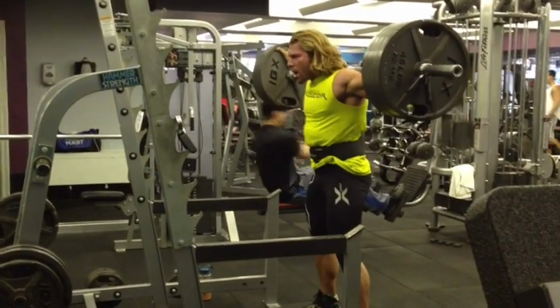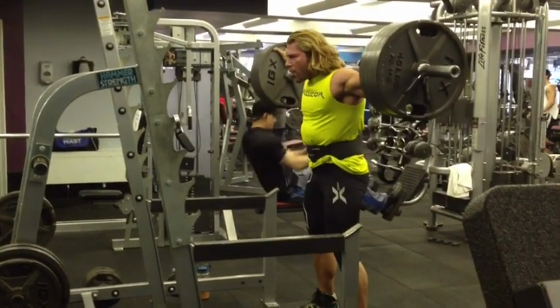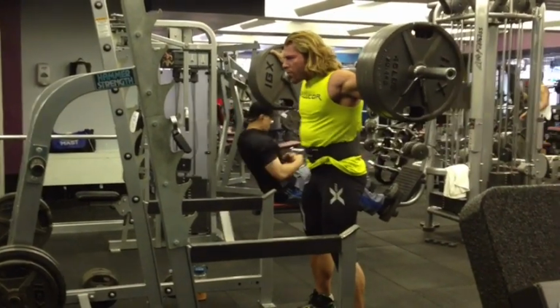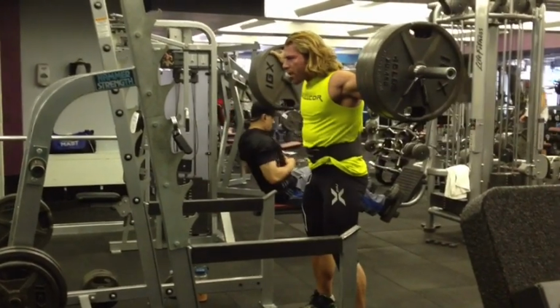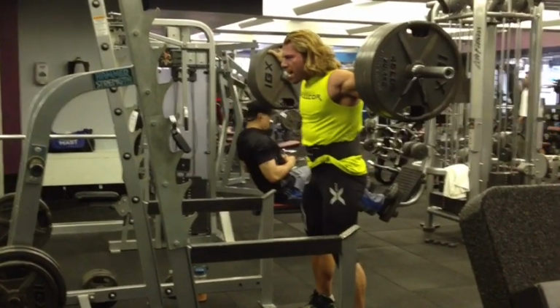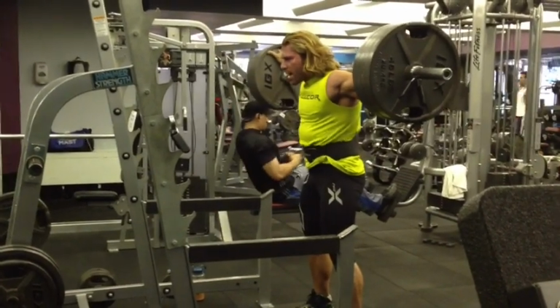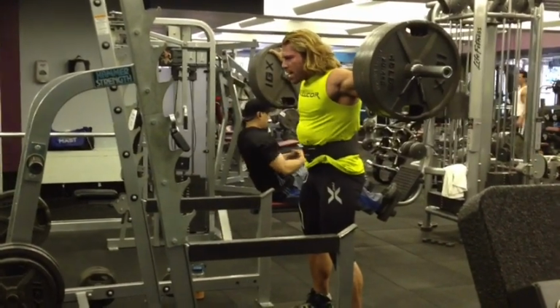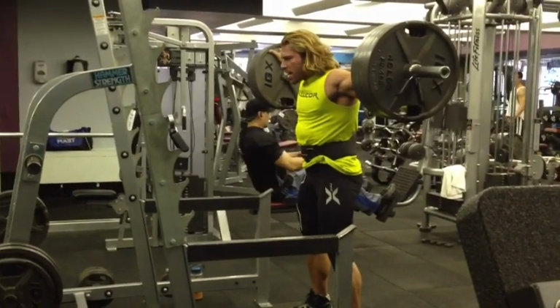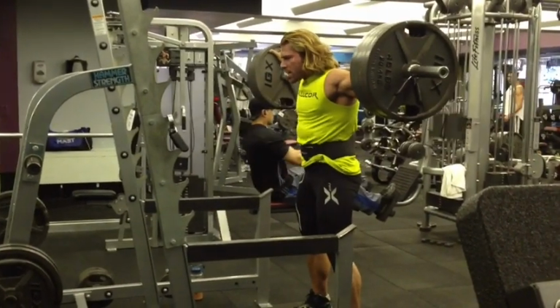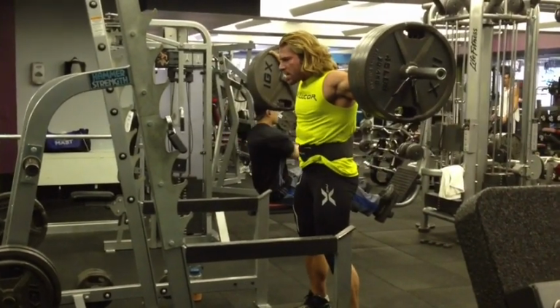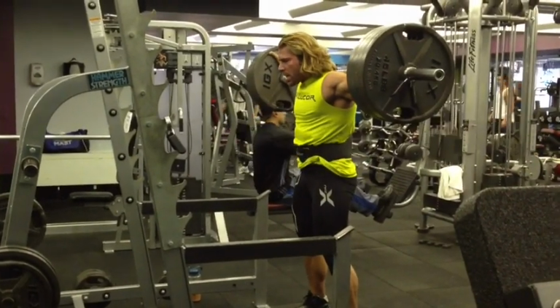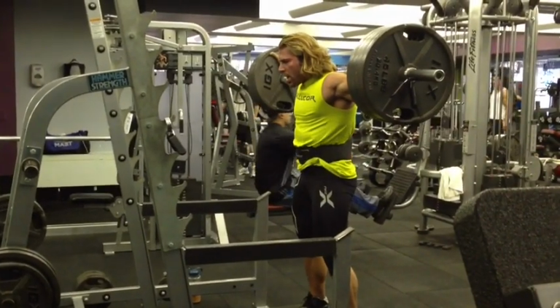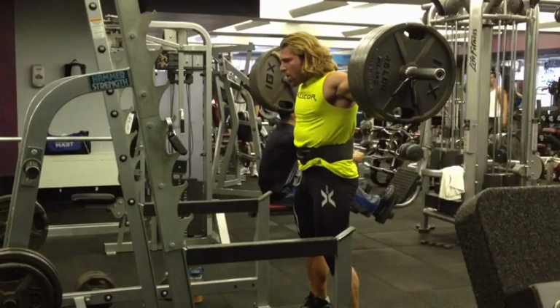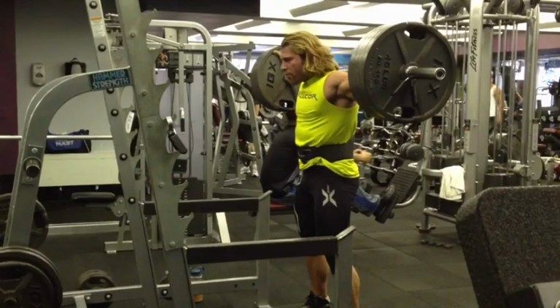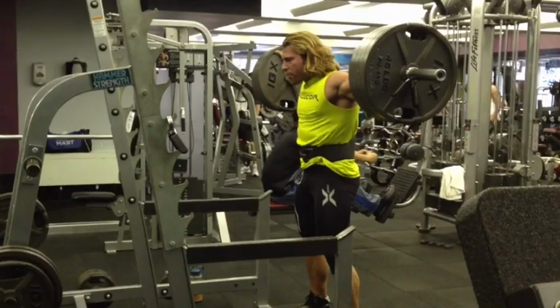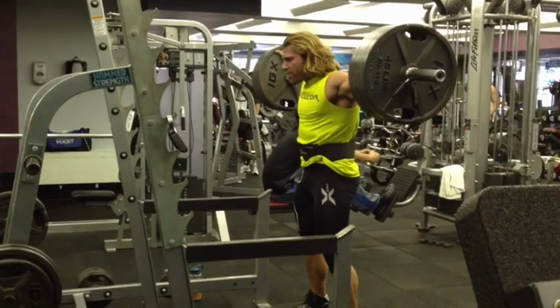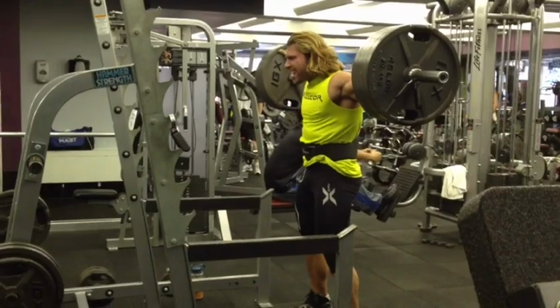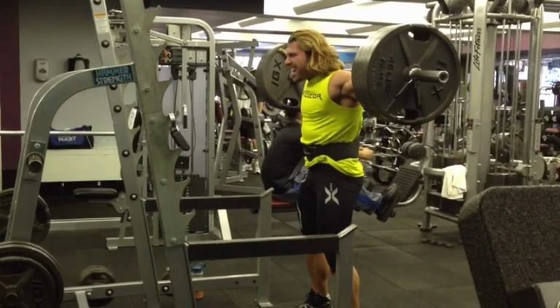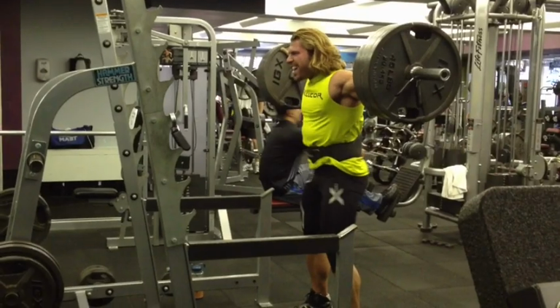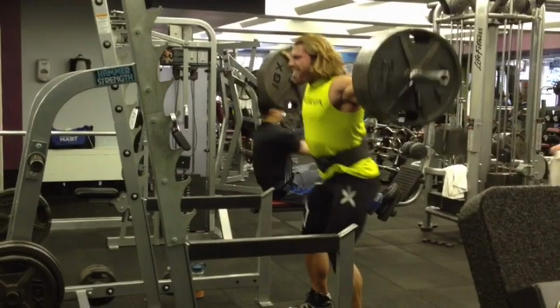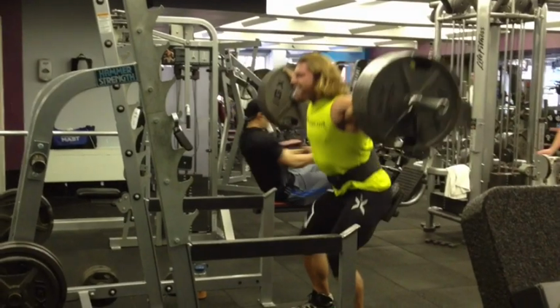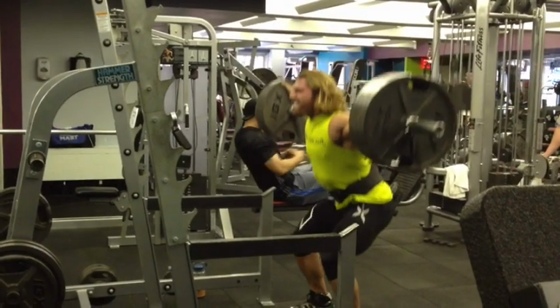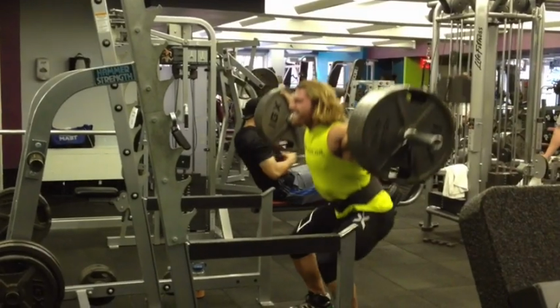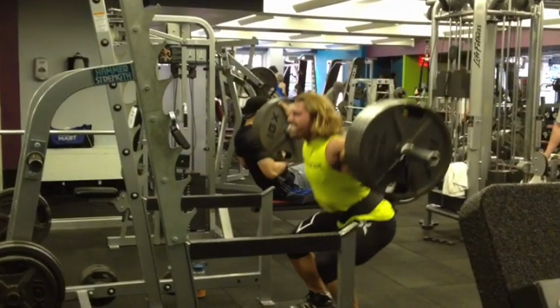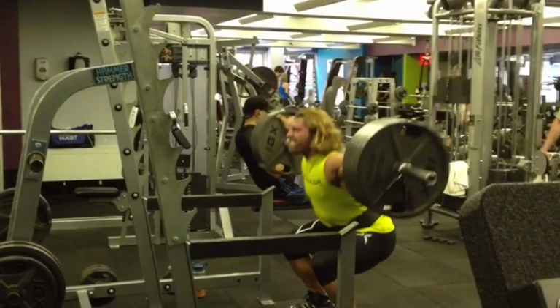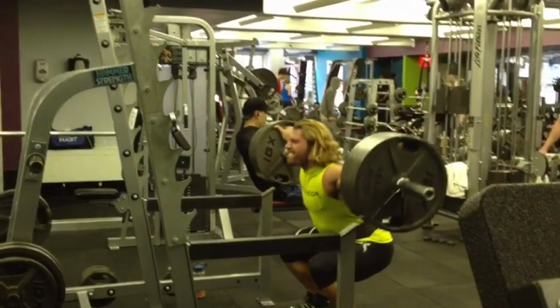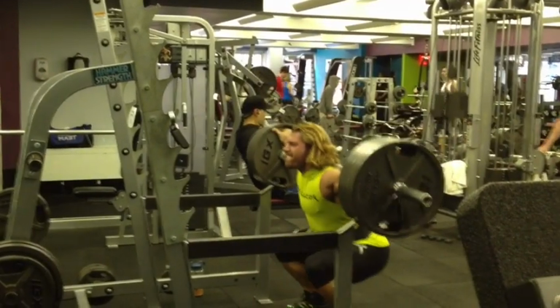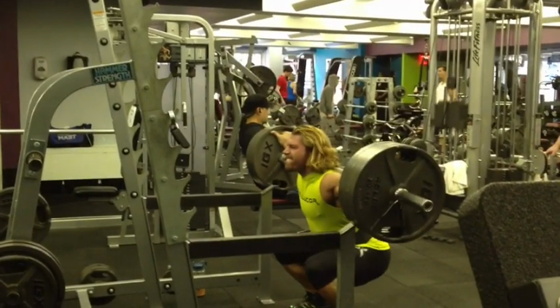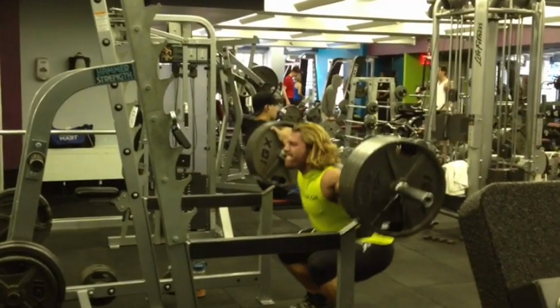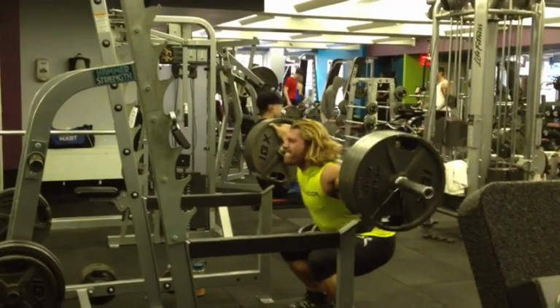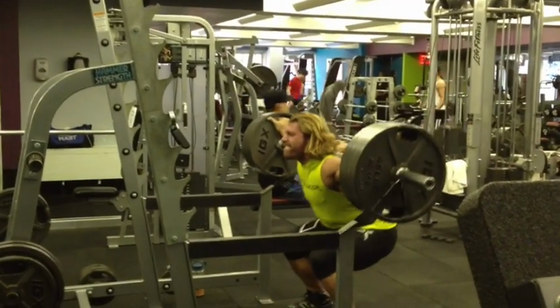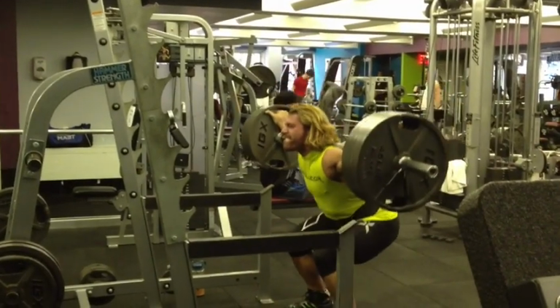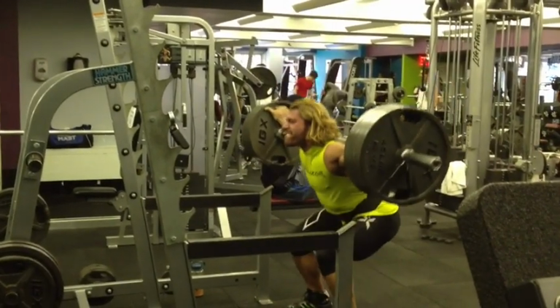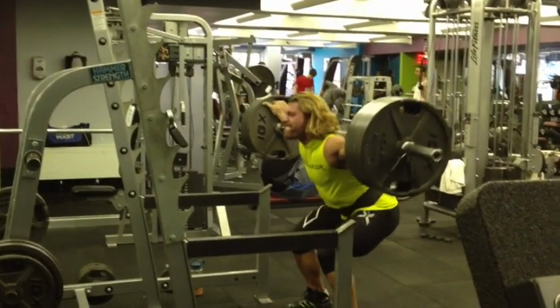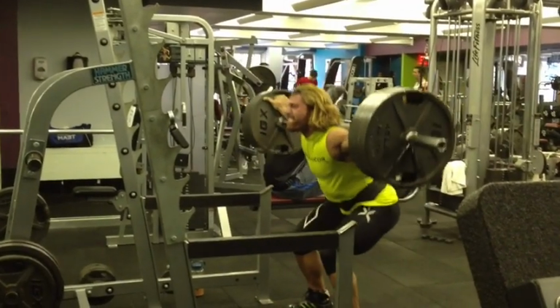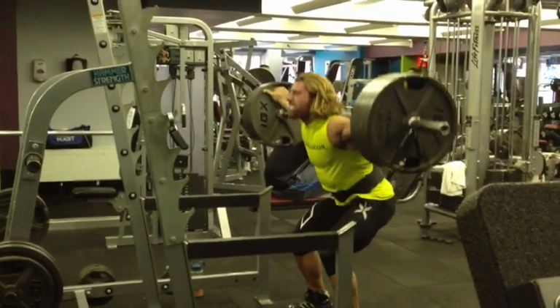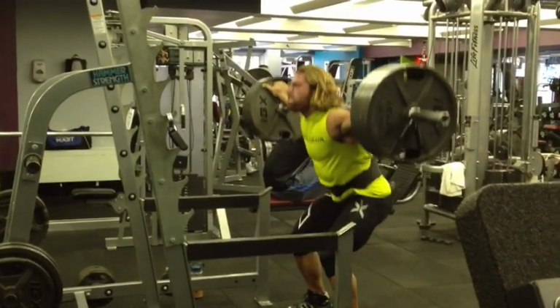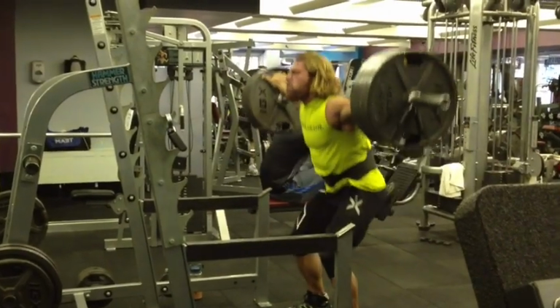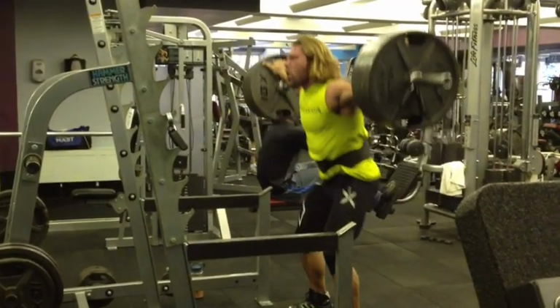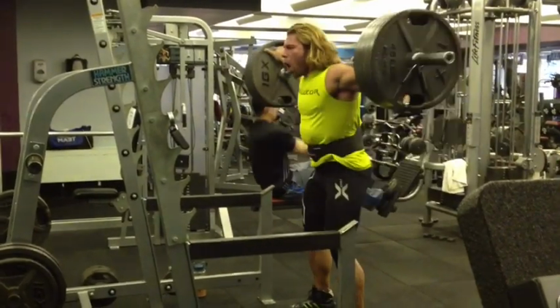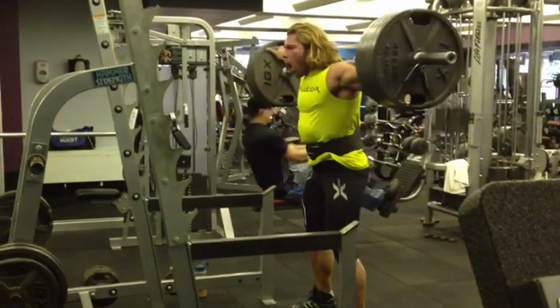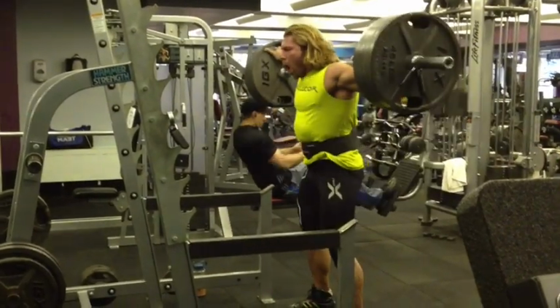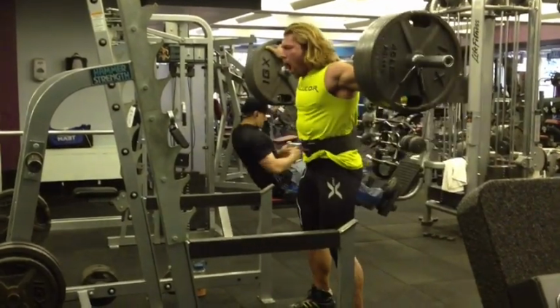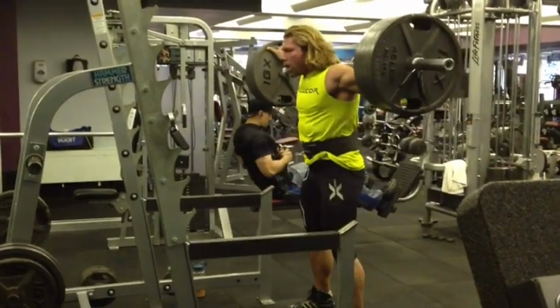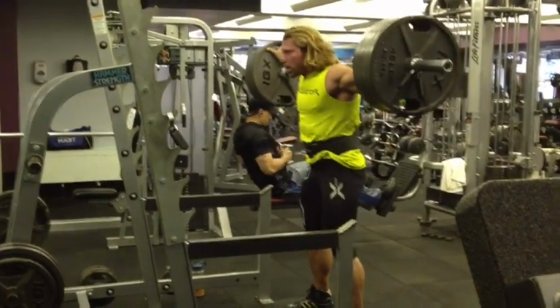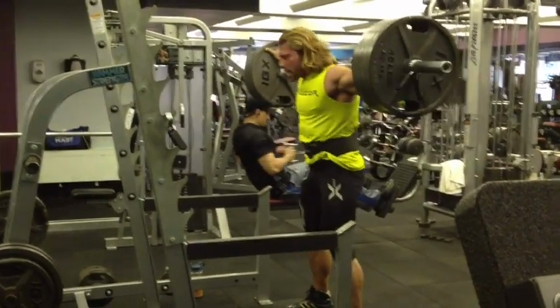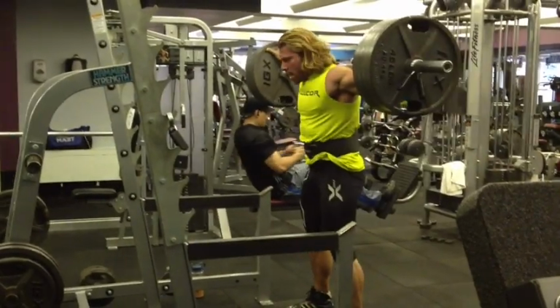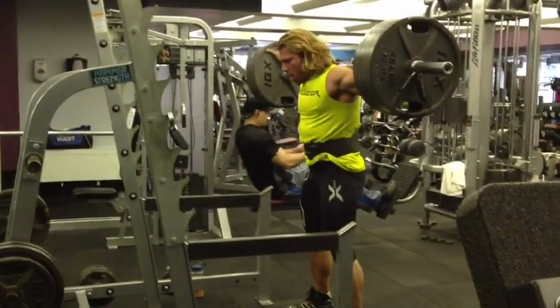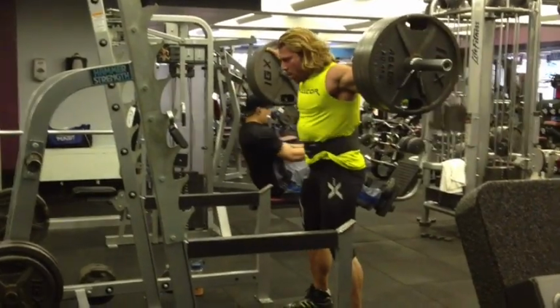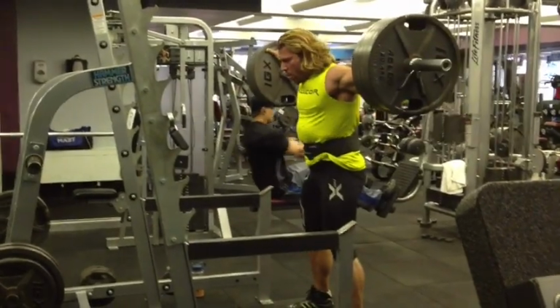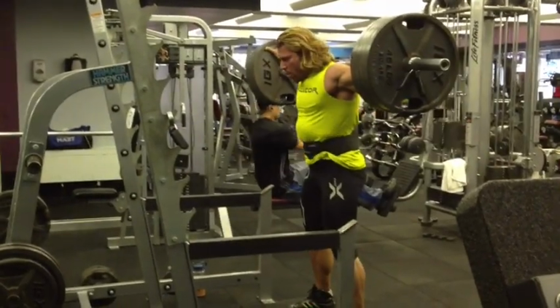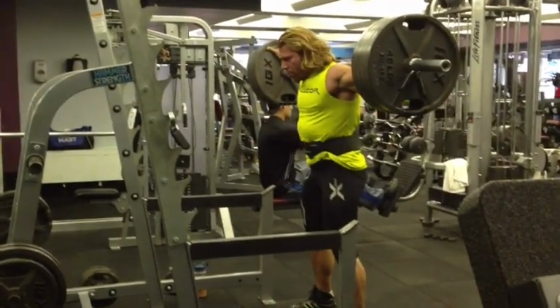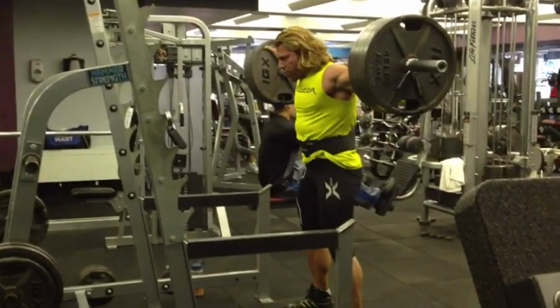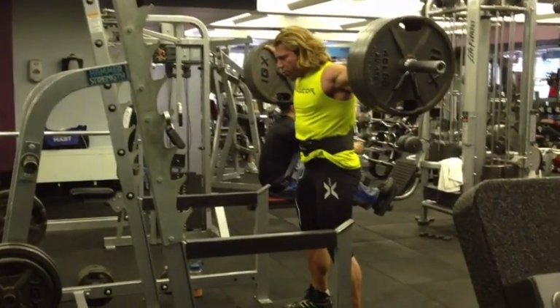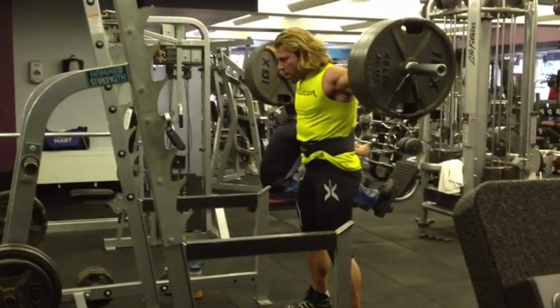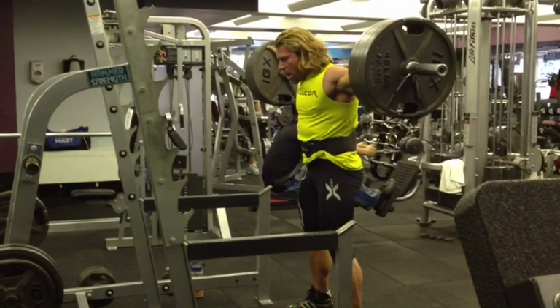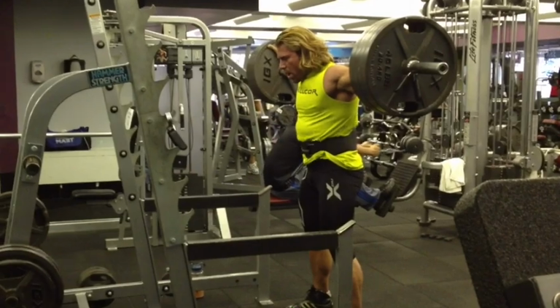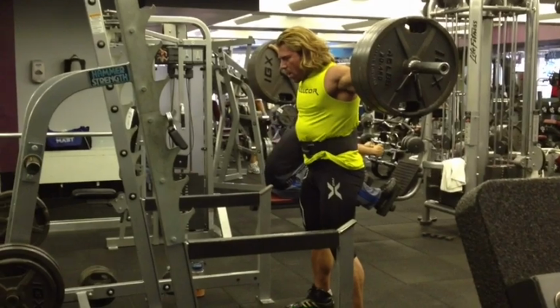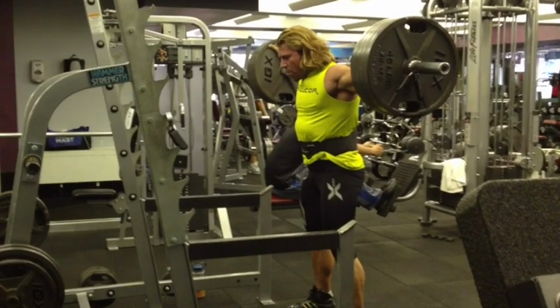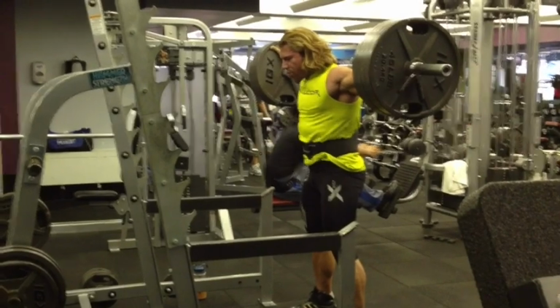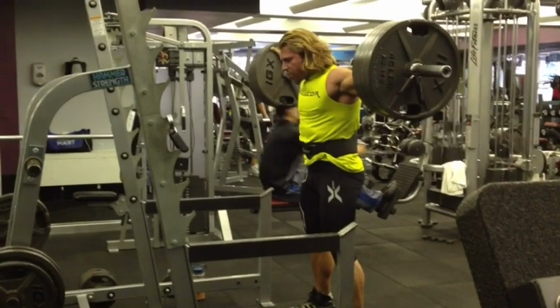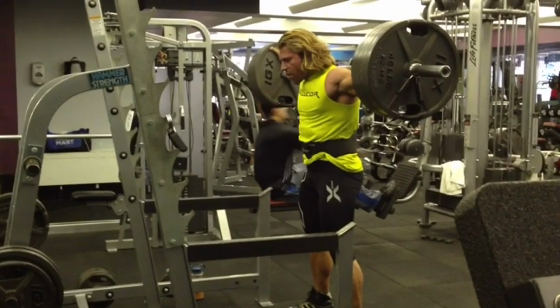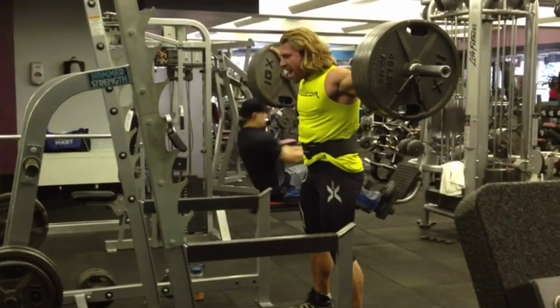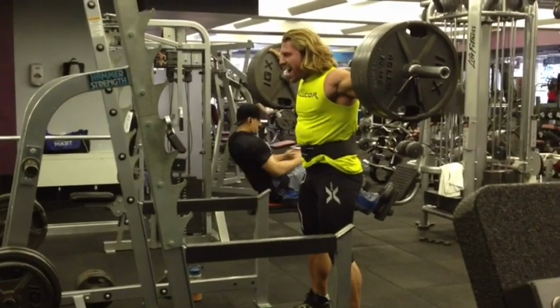Two, let's go, stay tight, let's go, chest up, up — good, good, good, good, come on, last one, keep your chest up — that's out too.